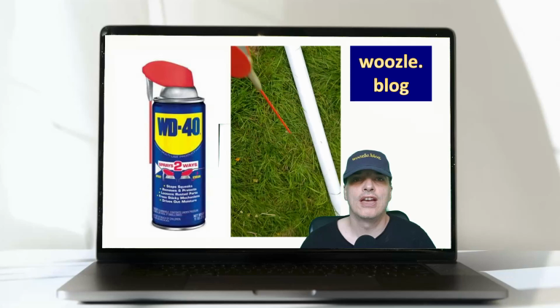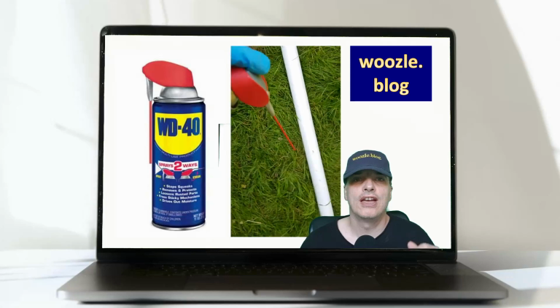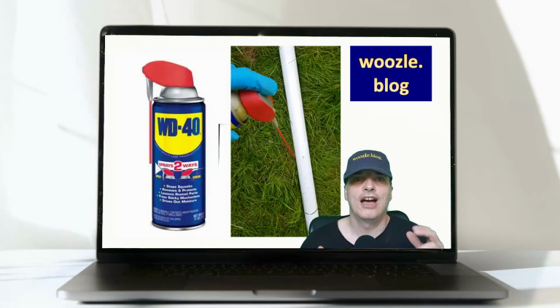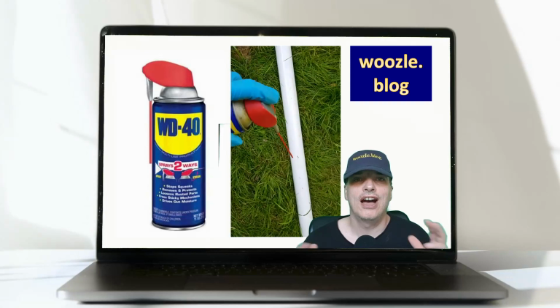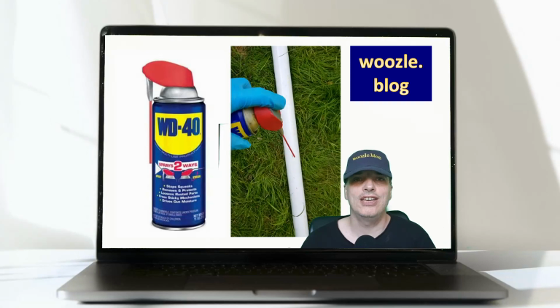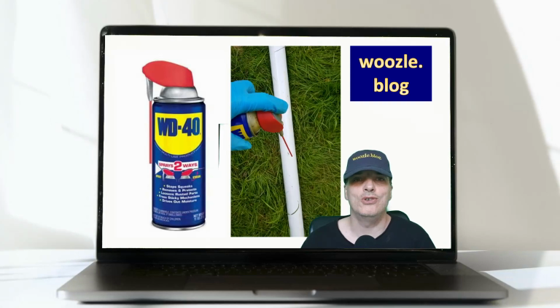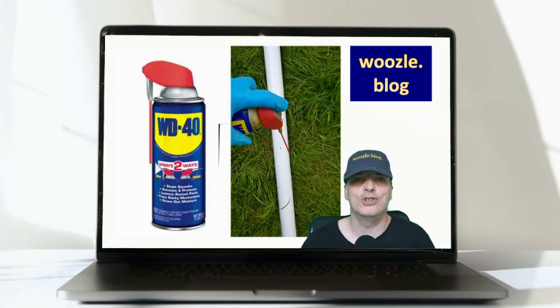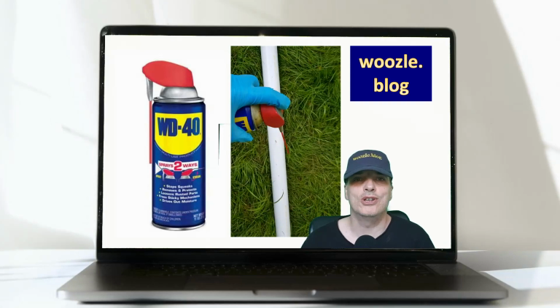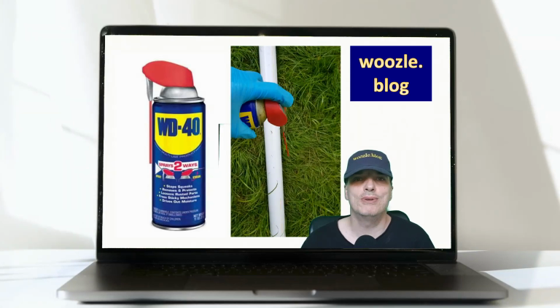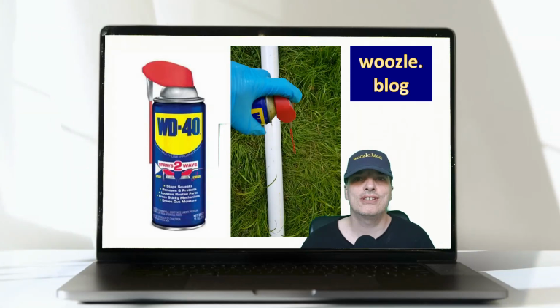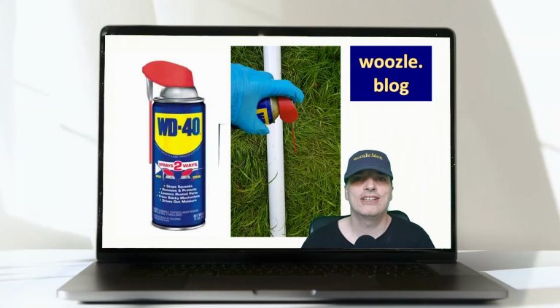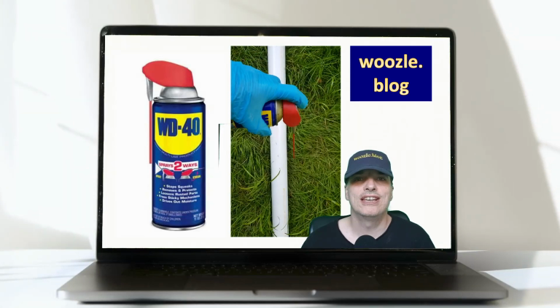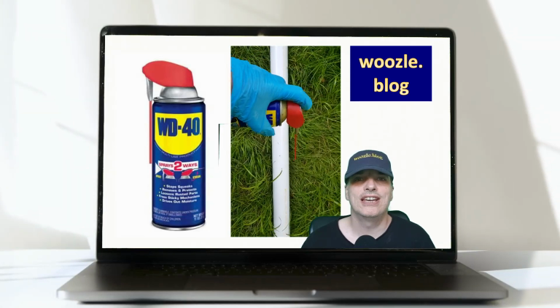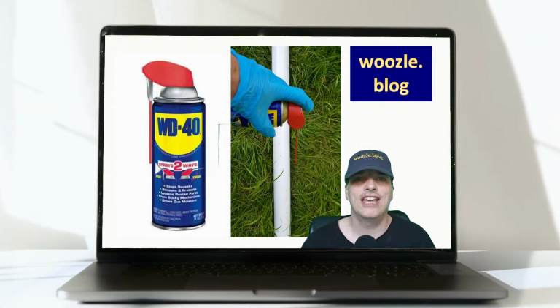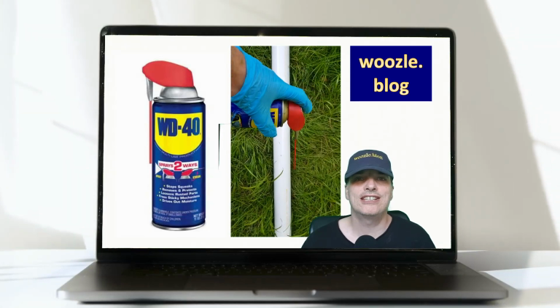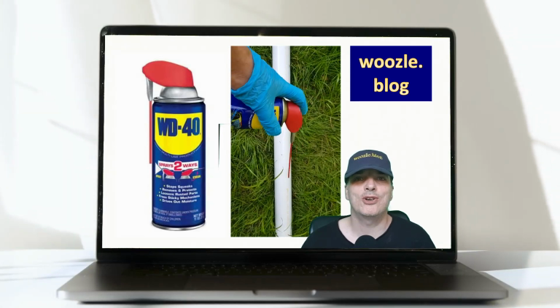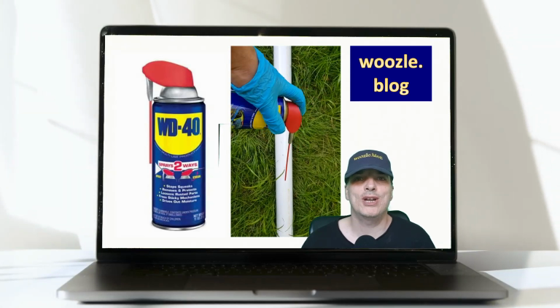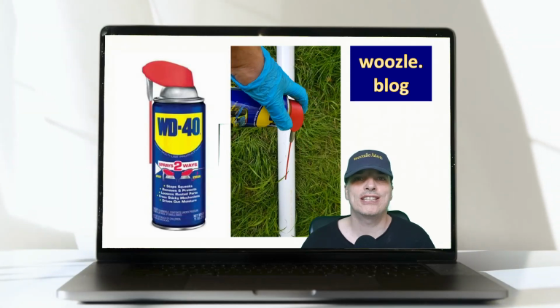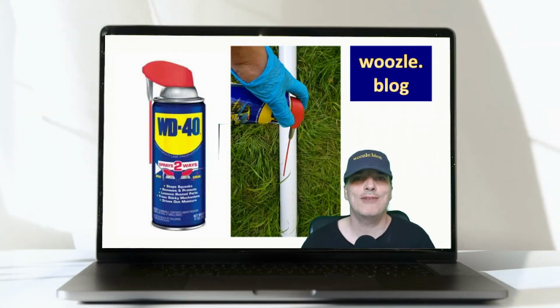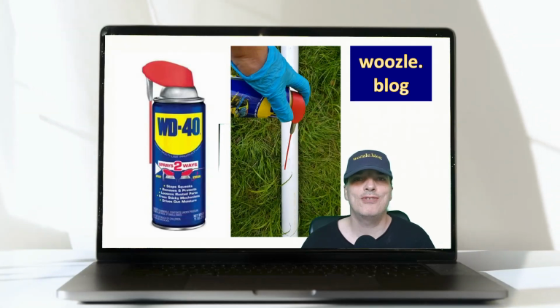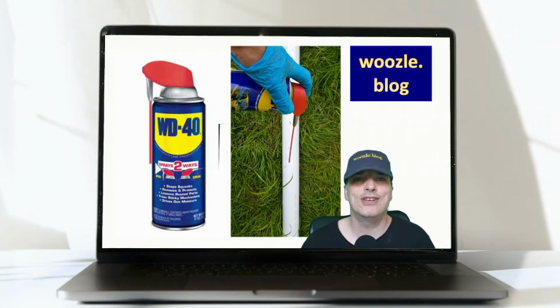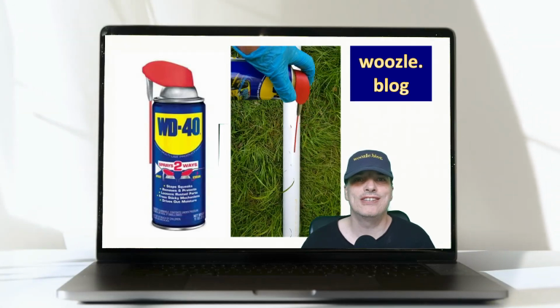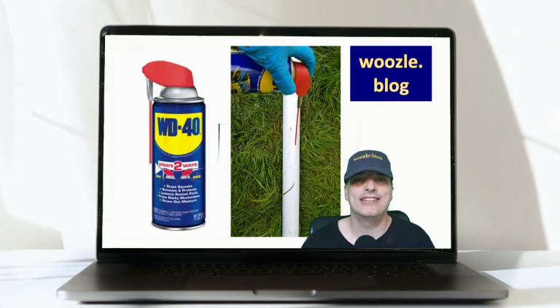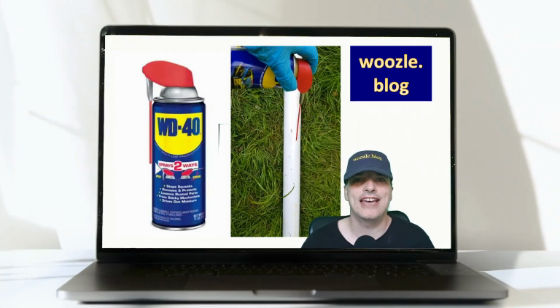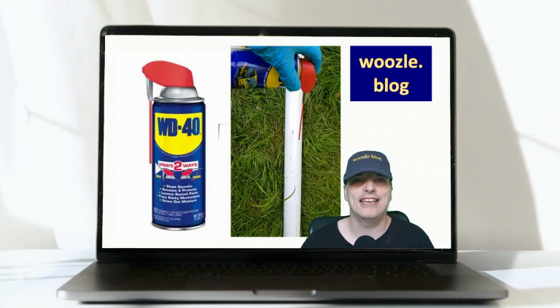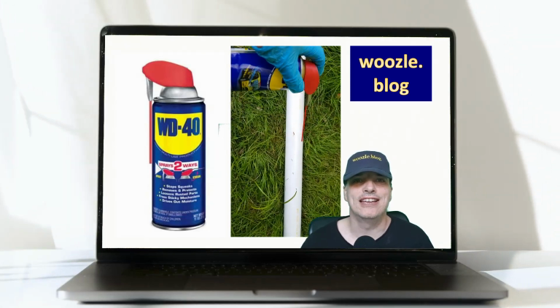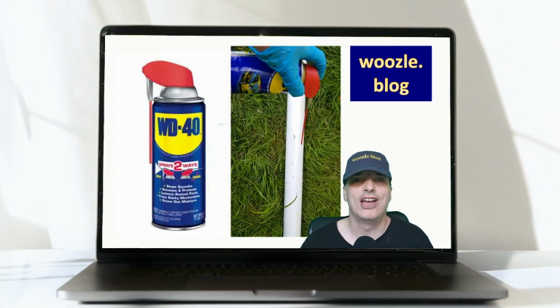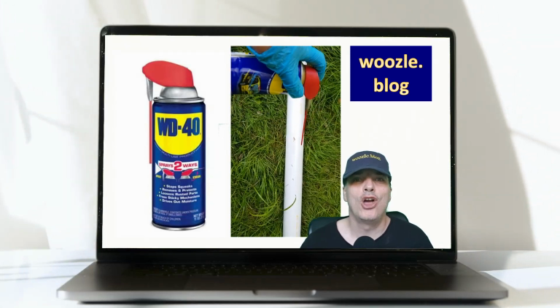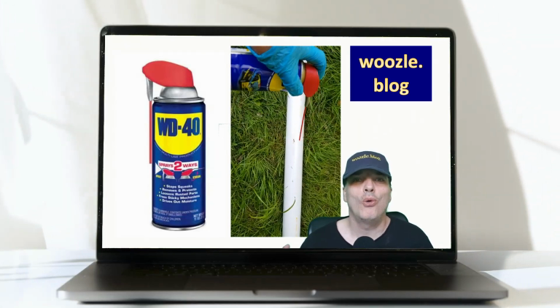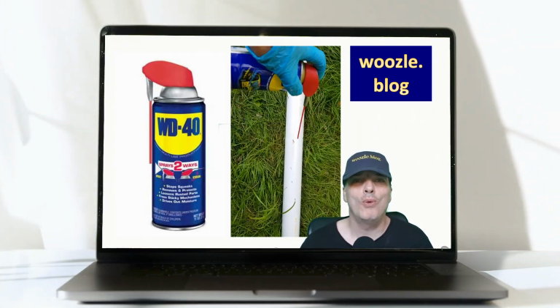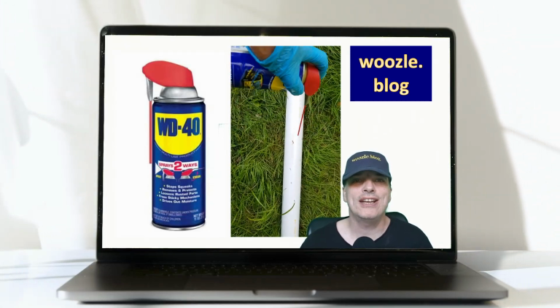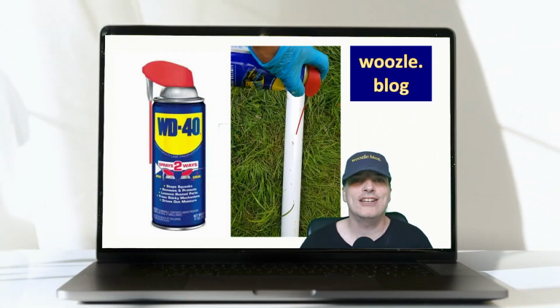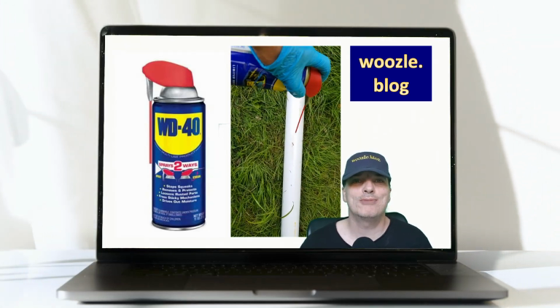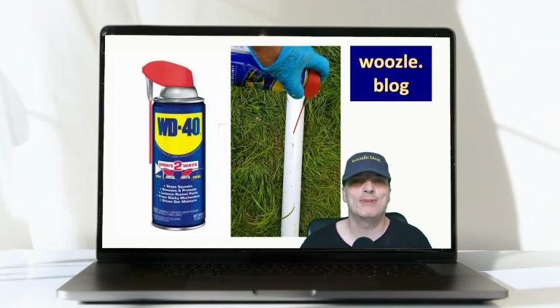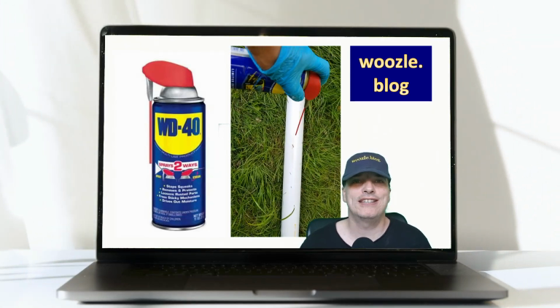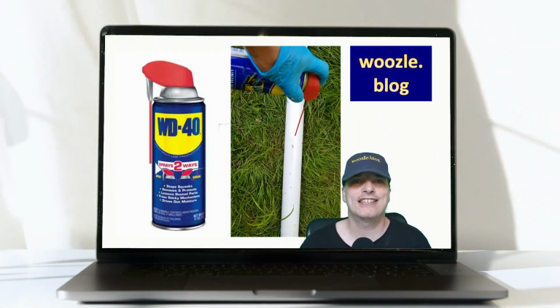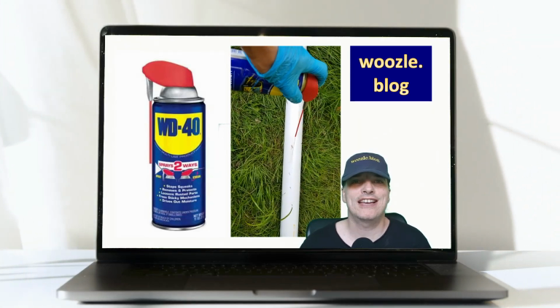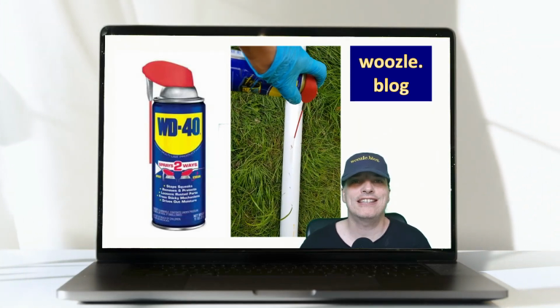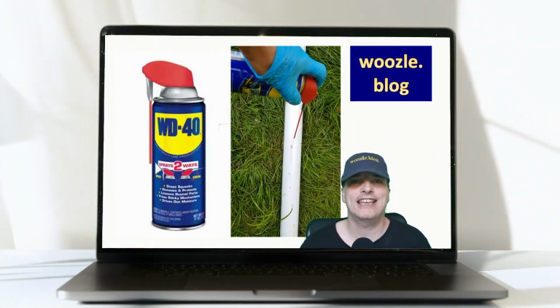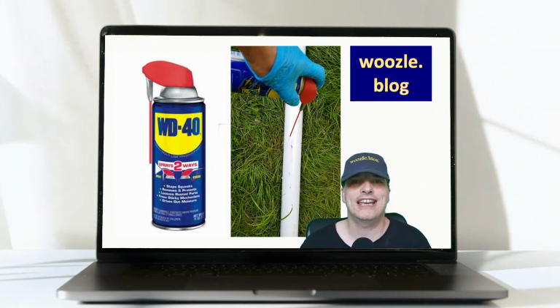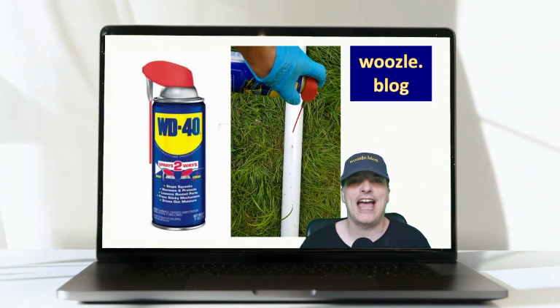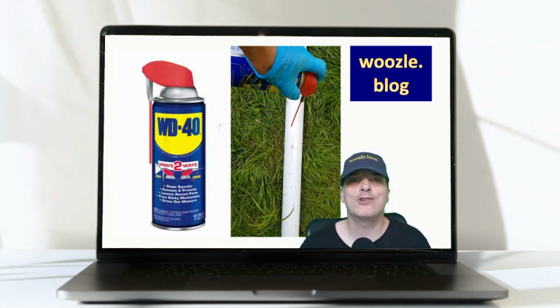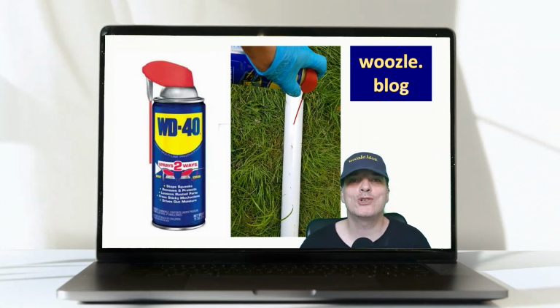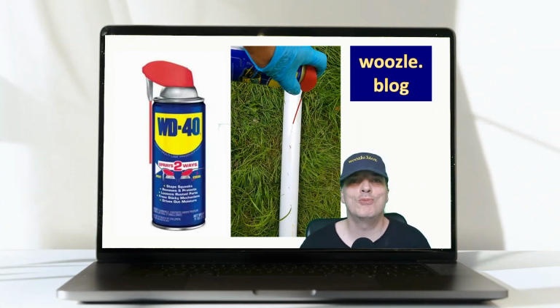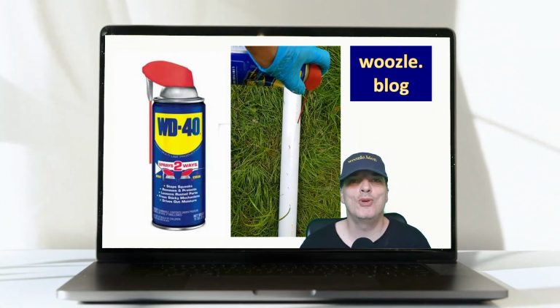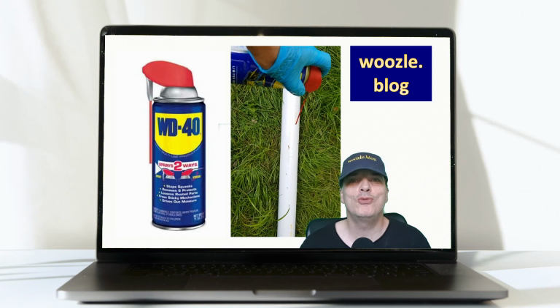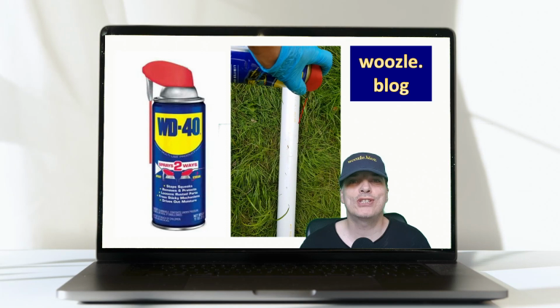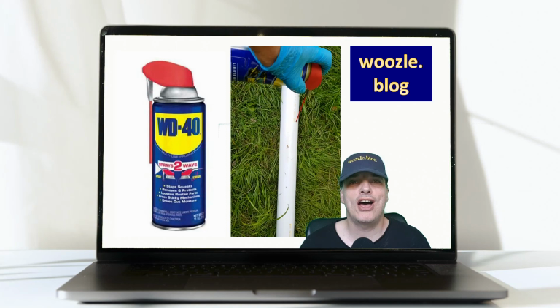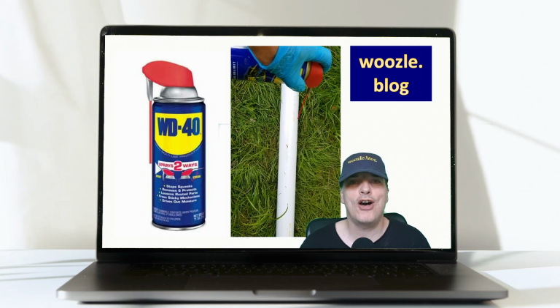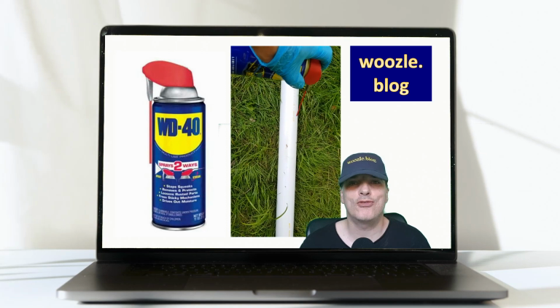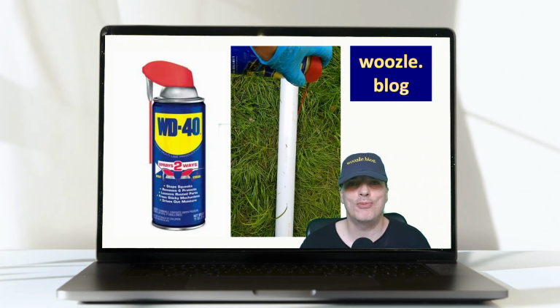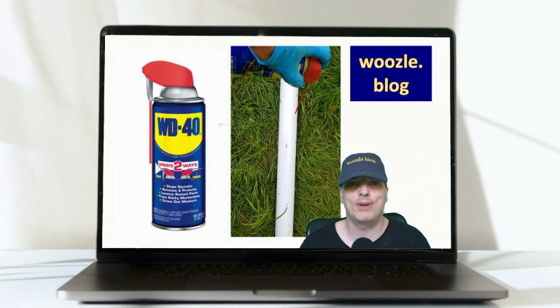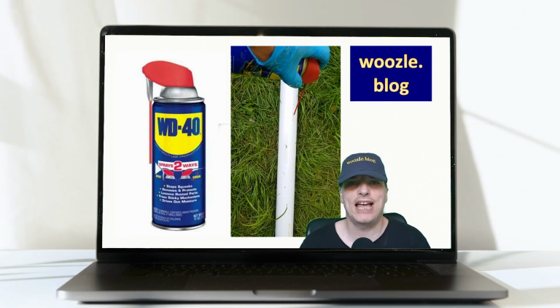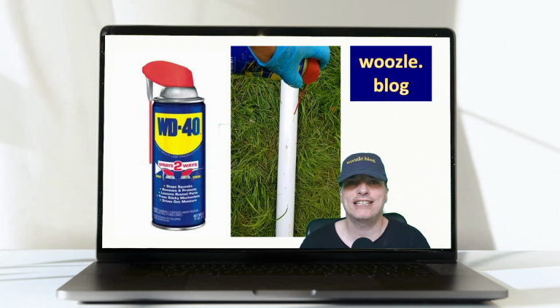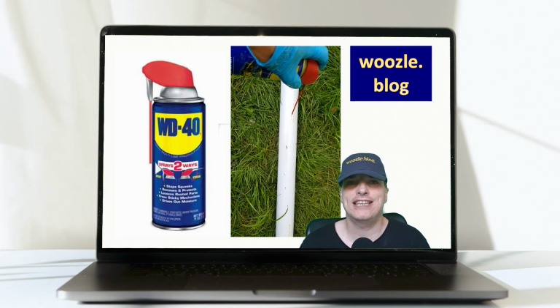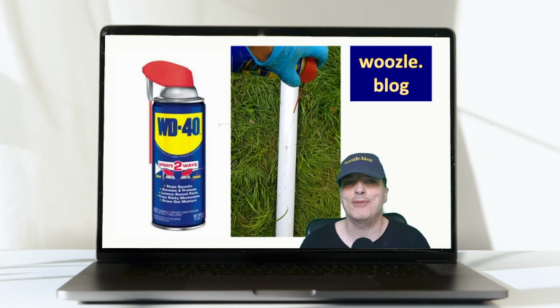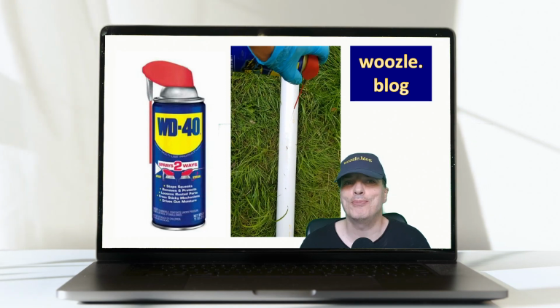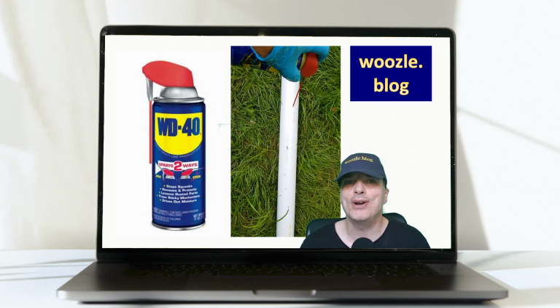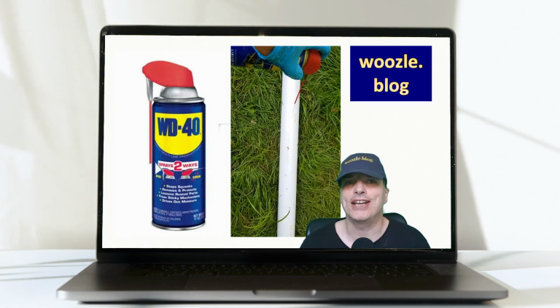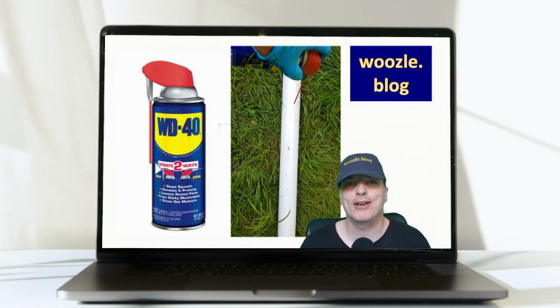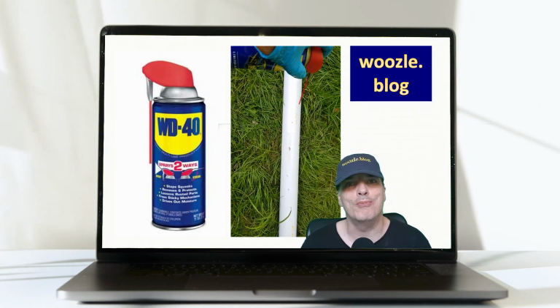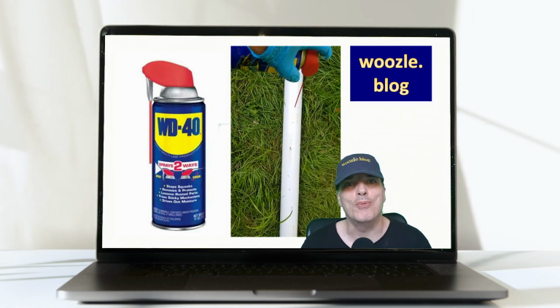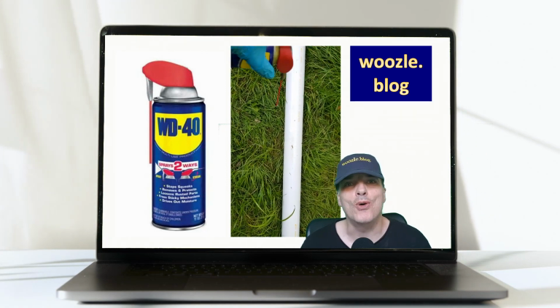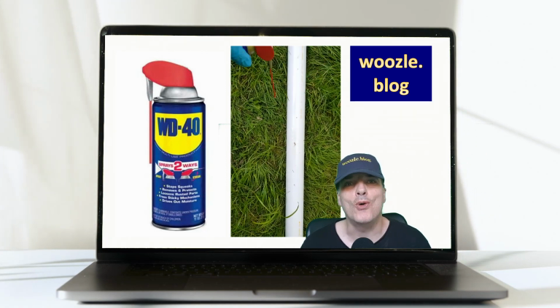Hi YouTubers, here's a quick tip for you today. We're going to be discussing how to remove tar from plastic, brick and more.